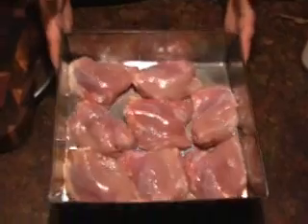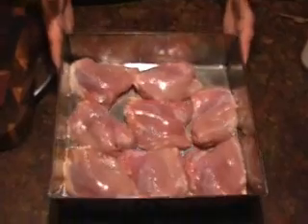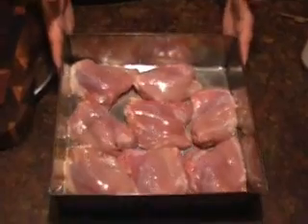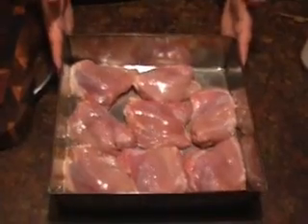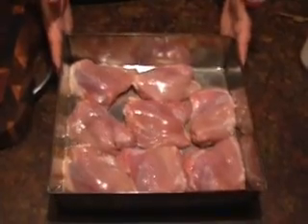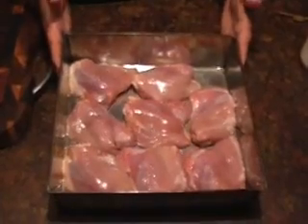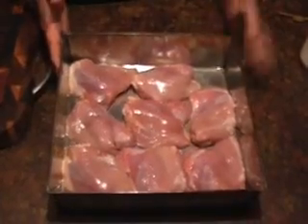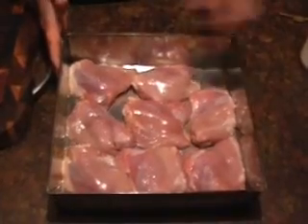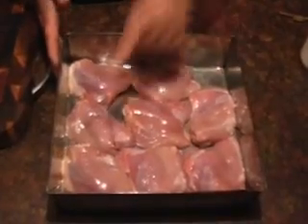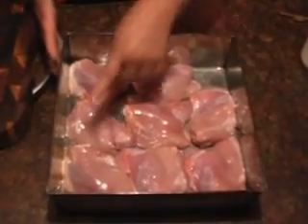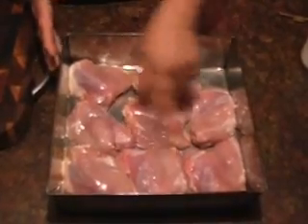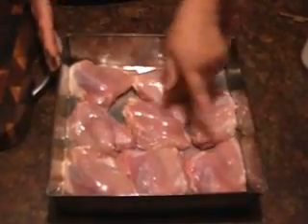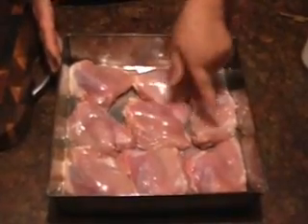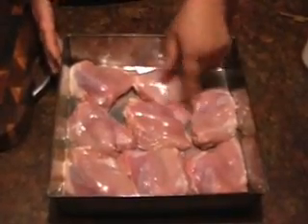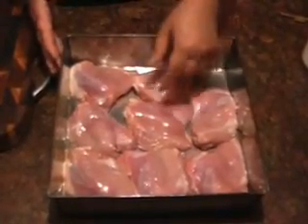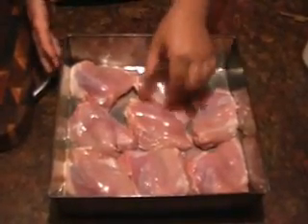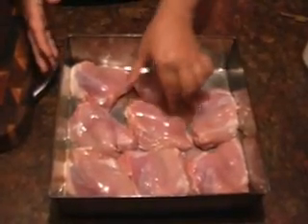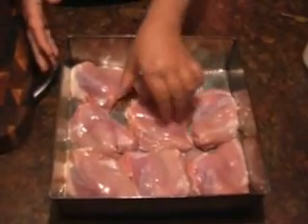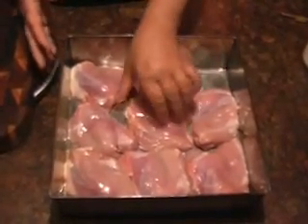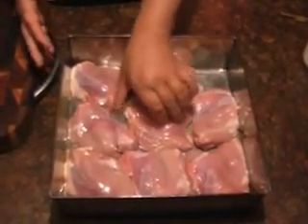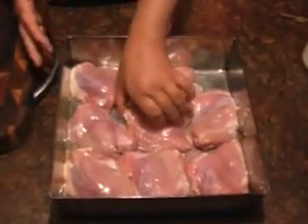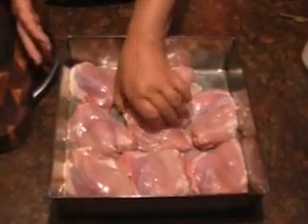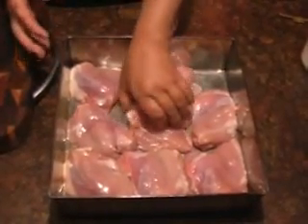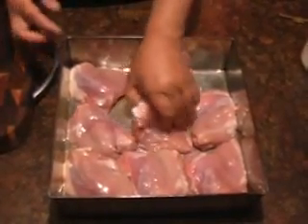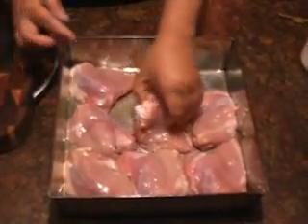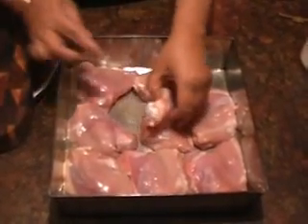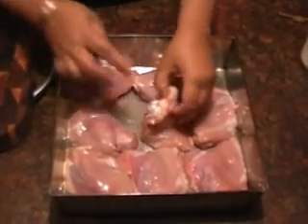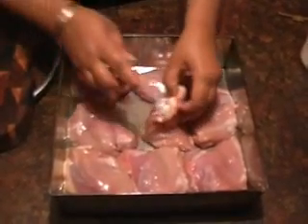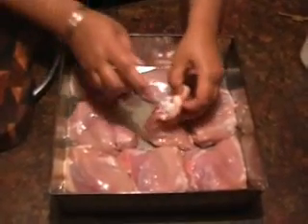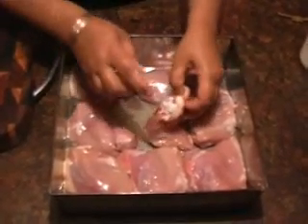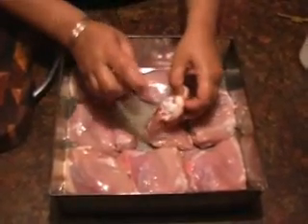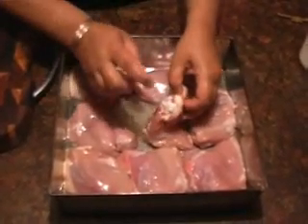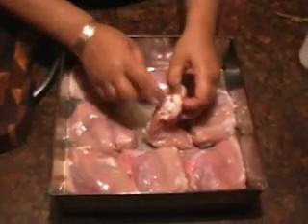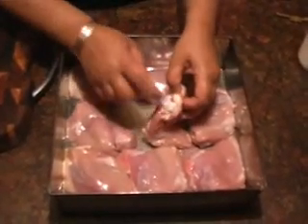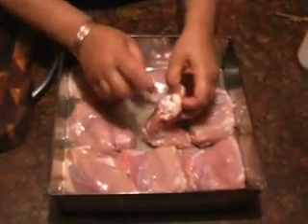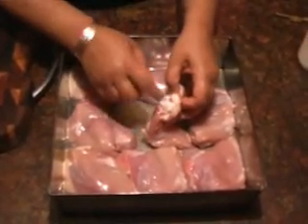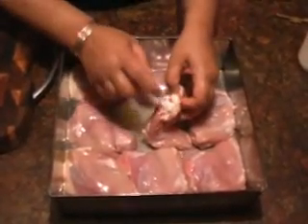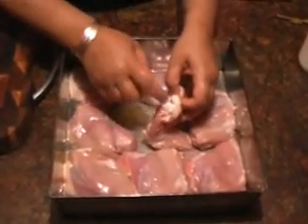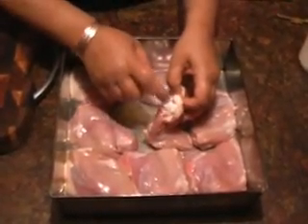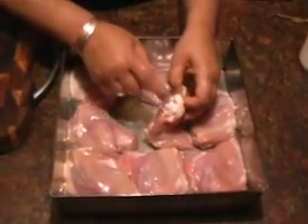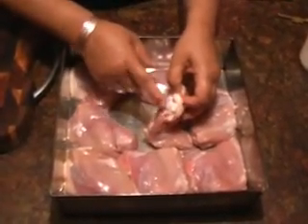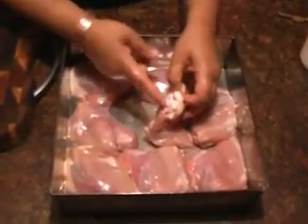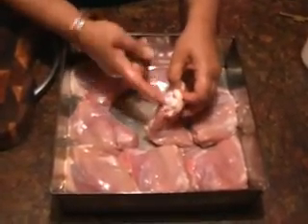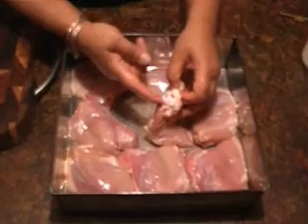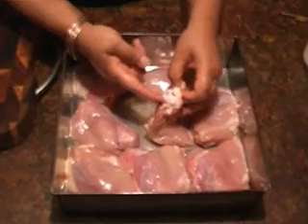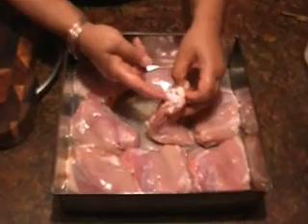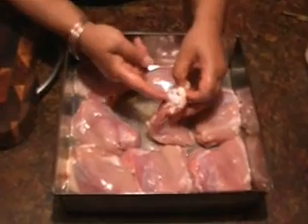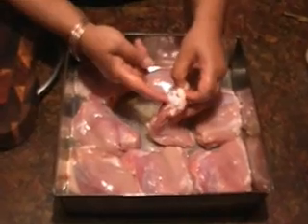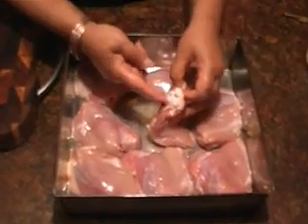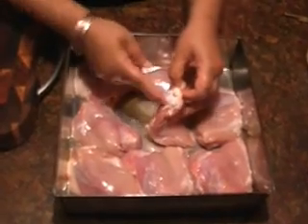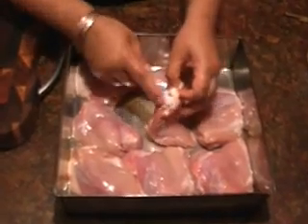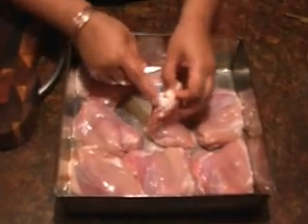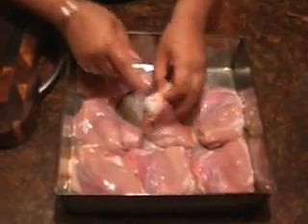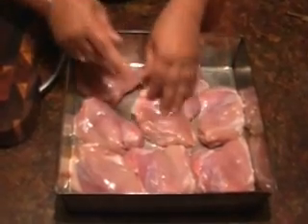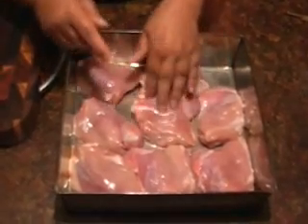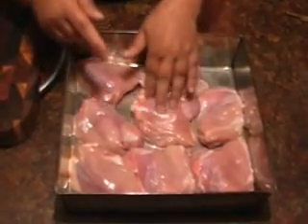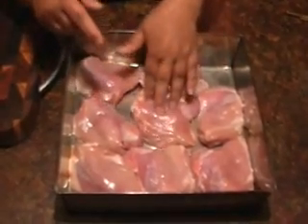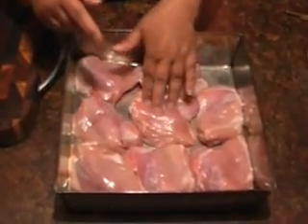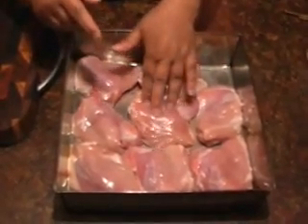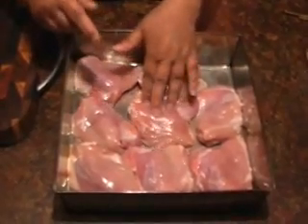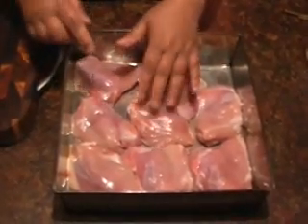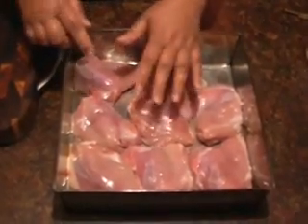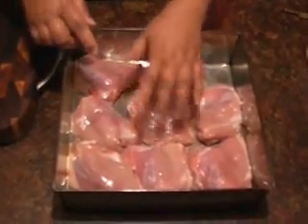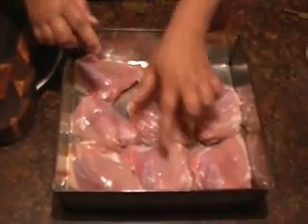Baked chicken and mango curry. I've got about 8 chicken chops in there with the bone actually in the chop.